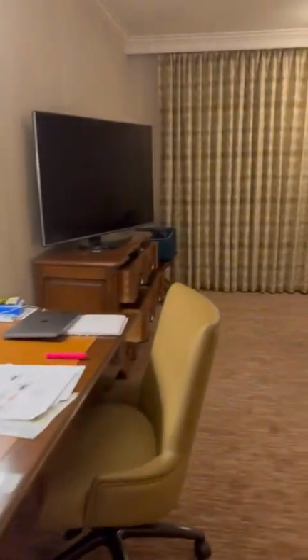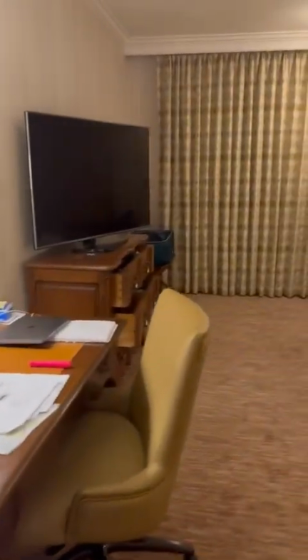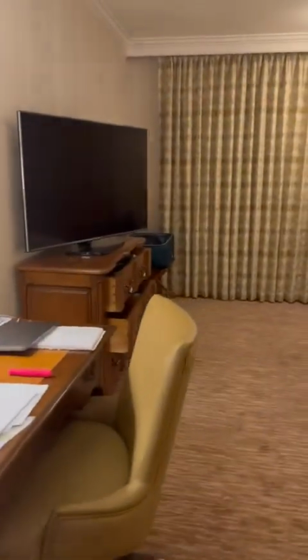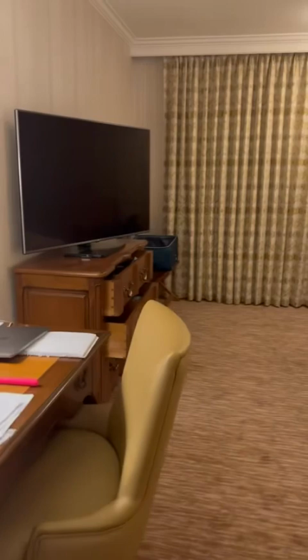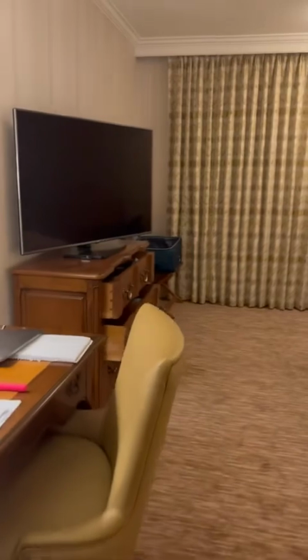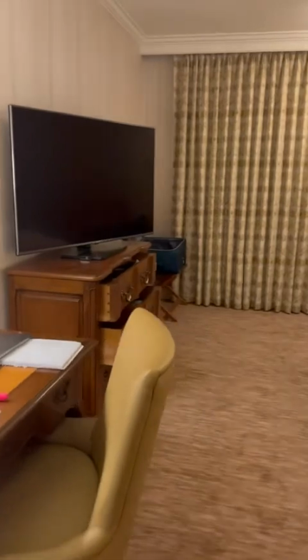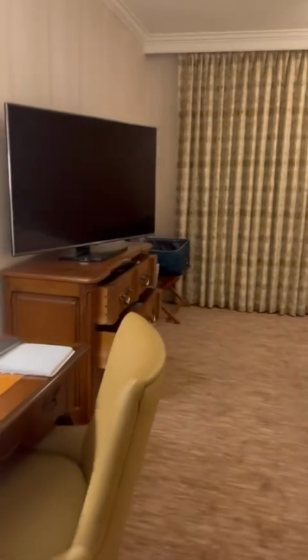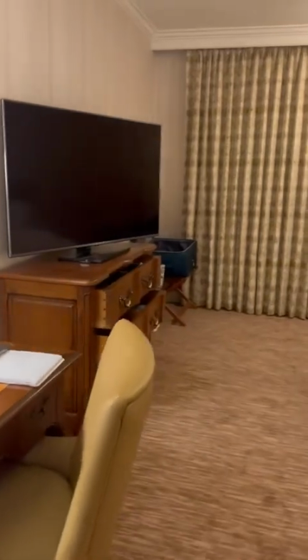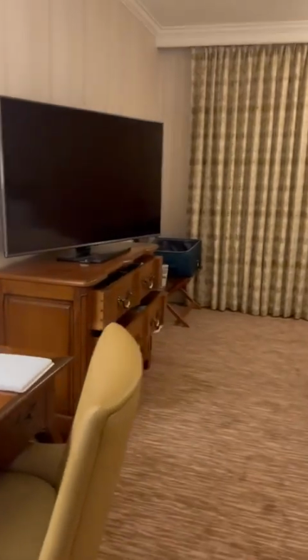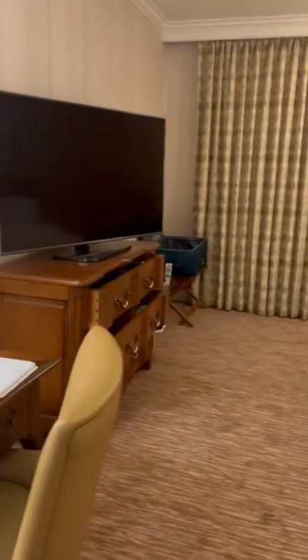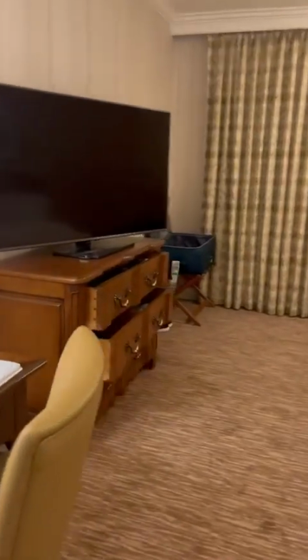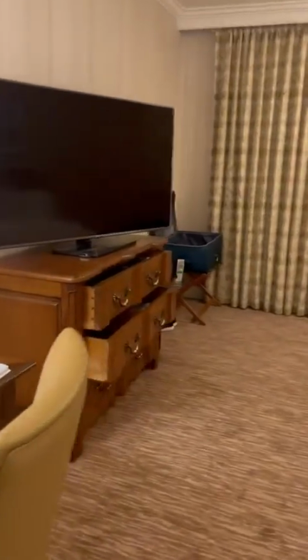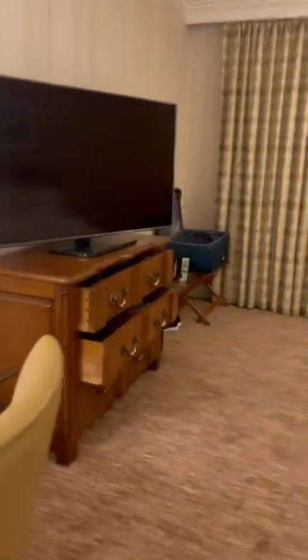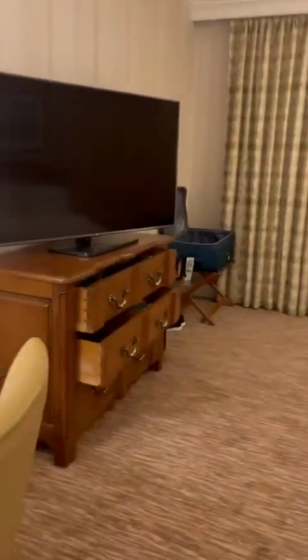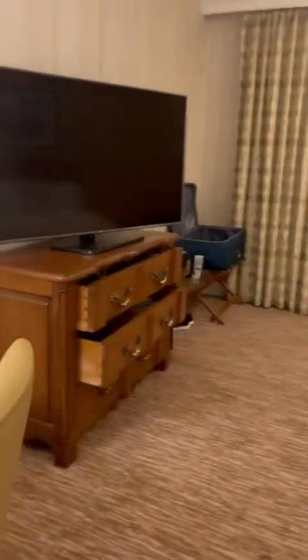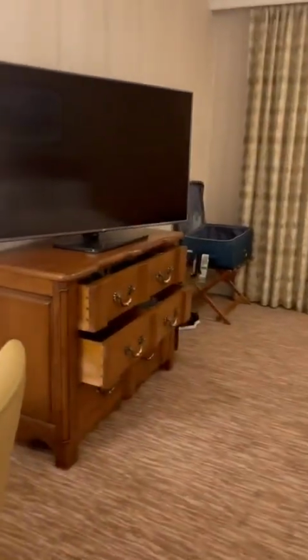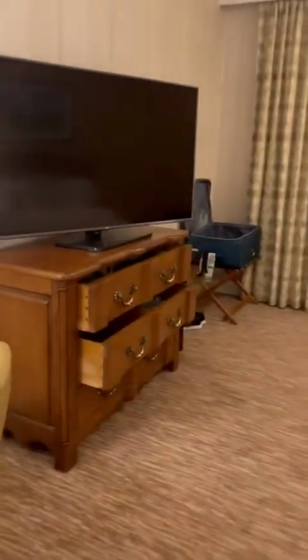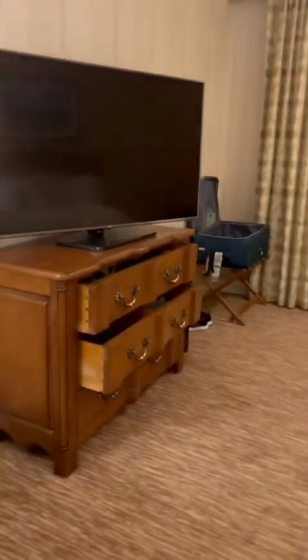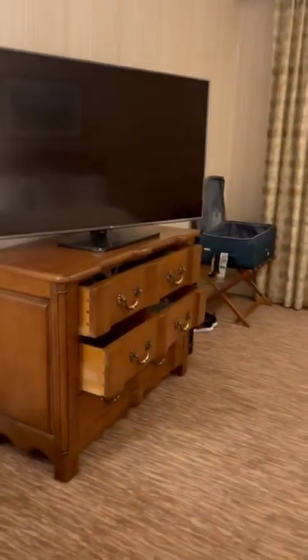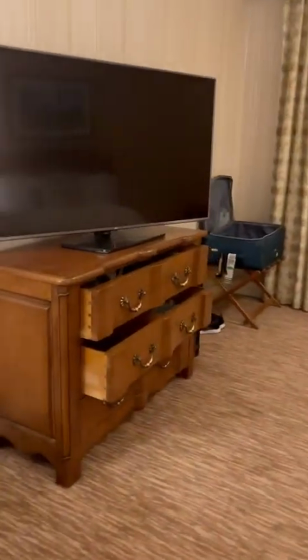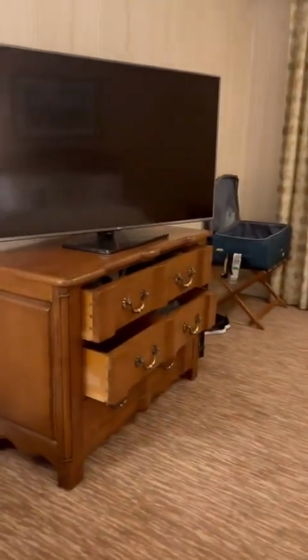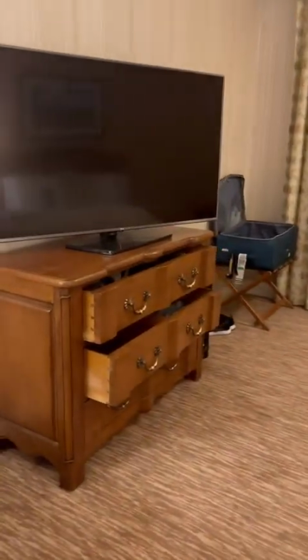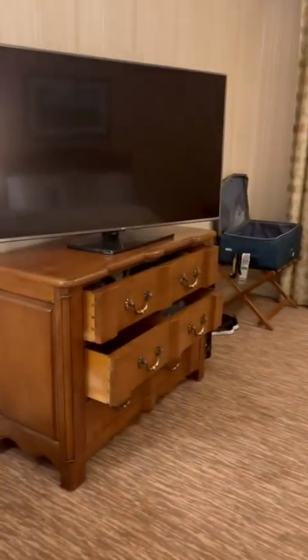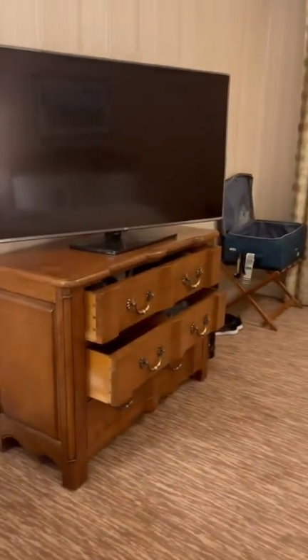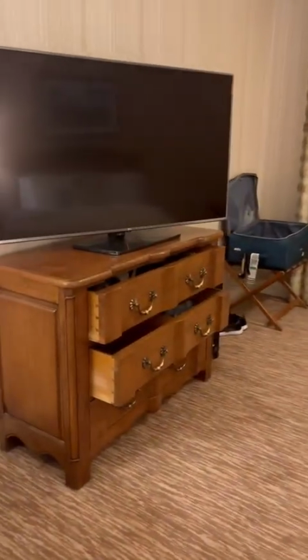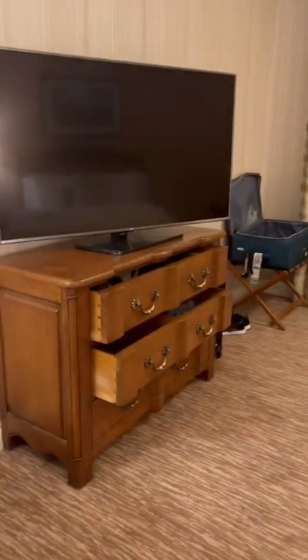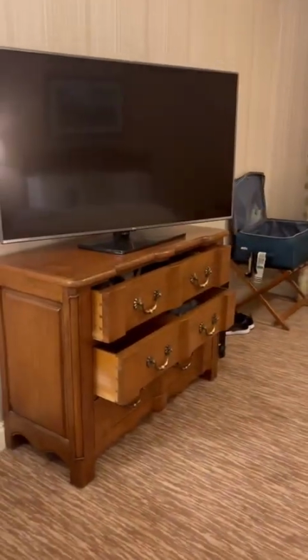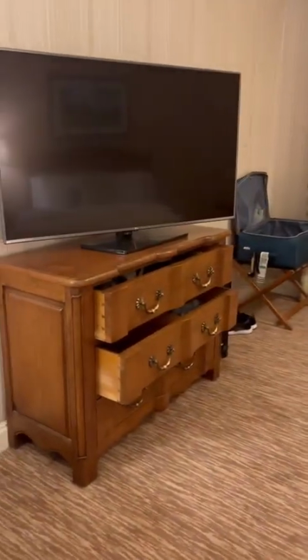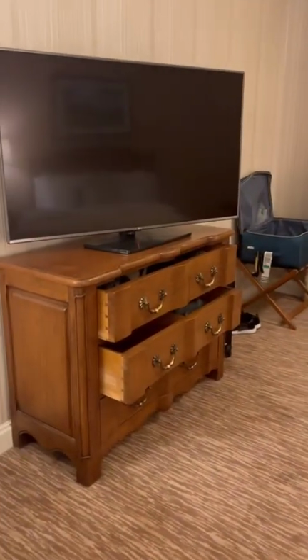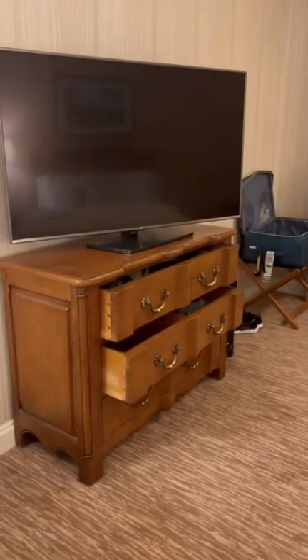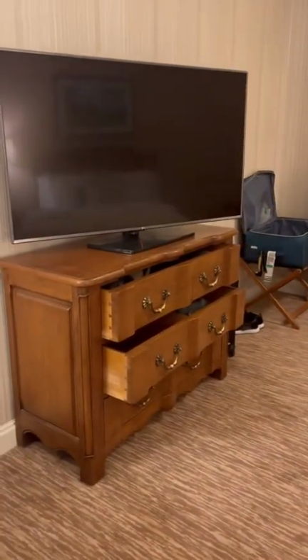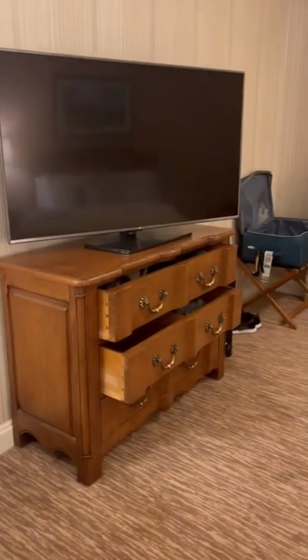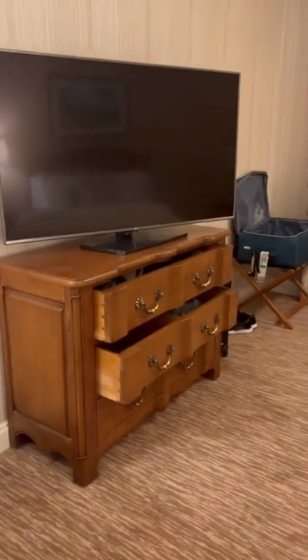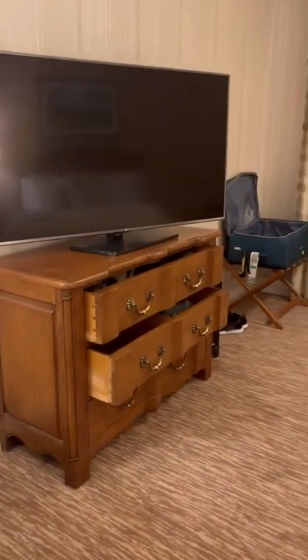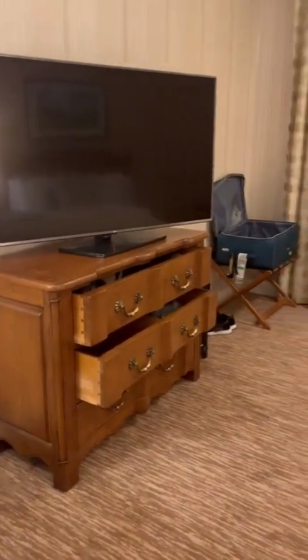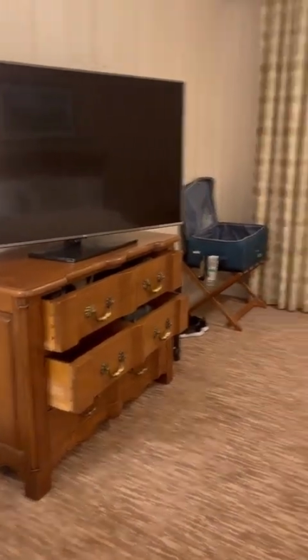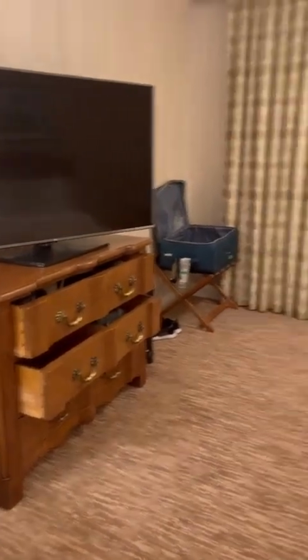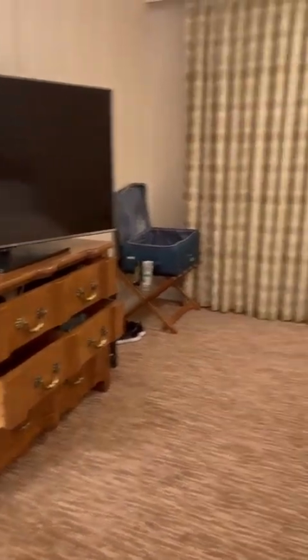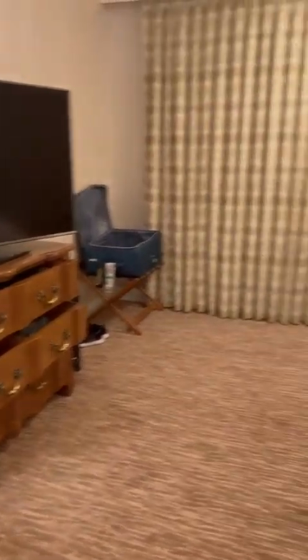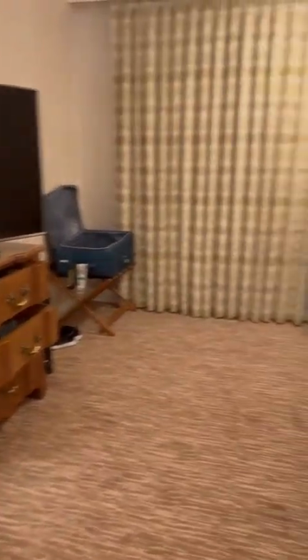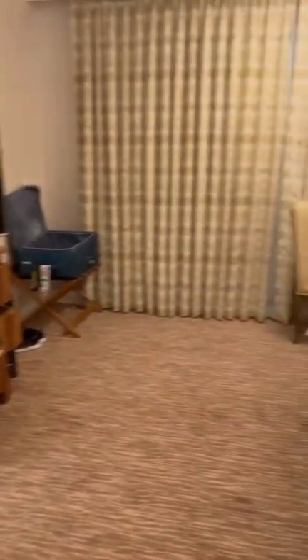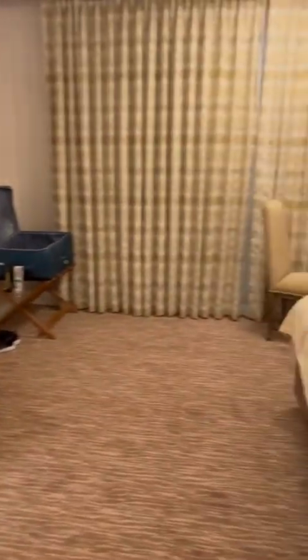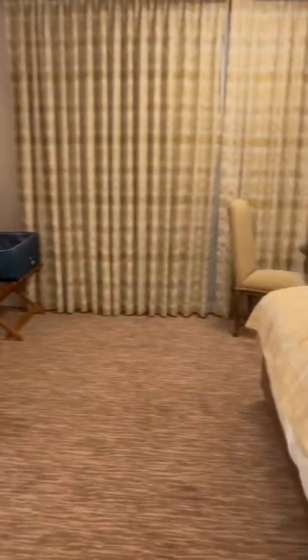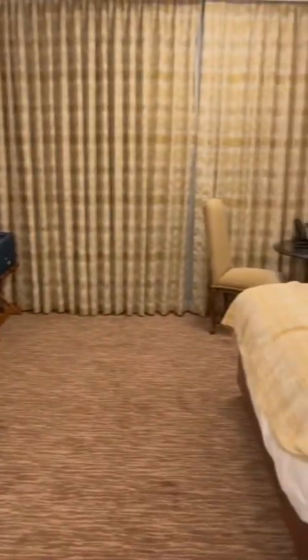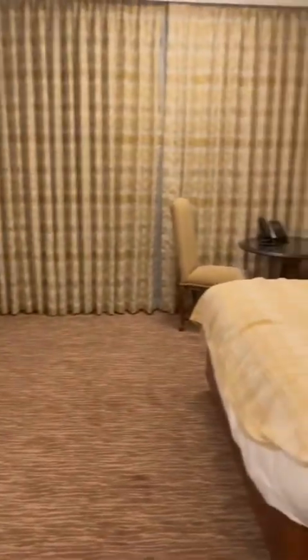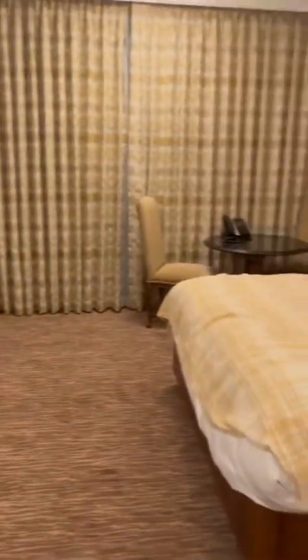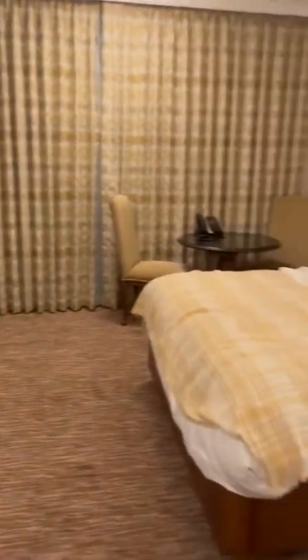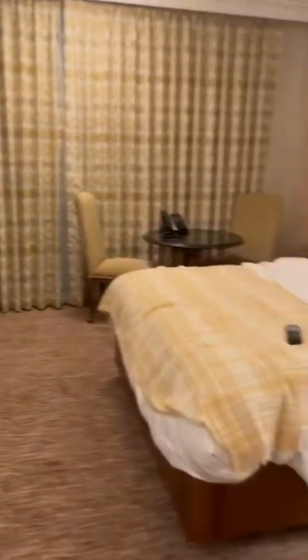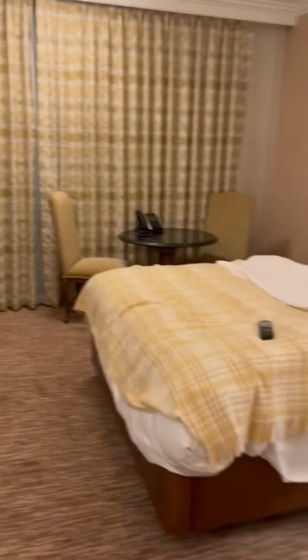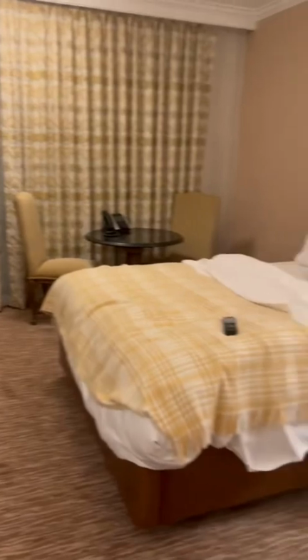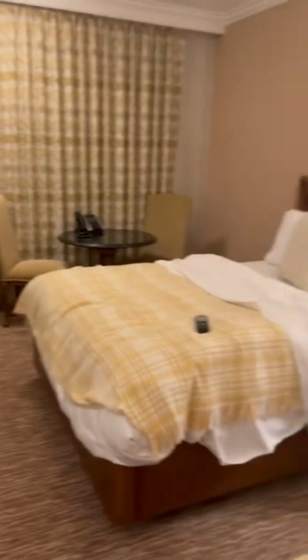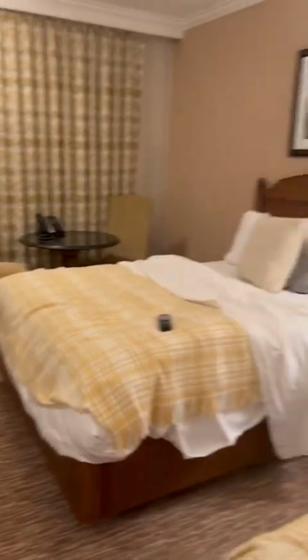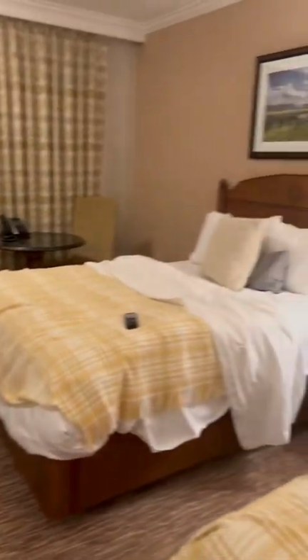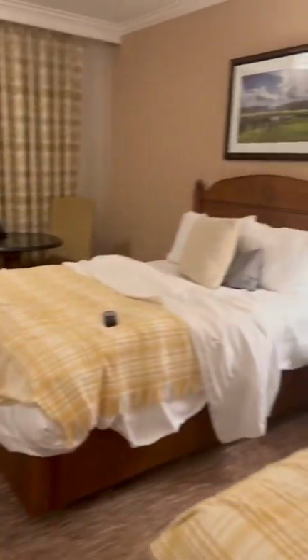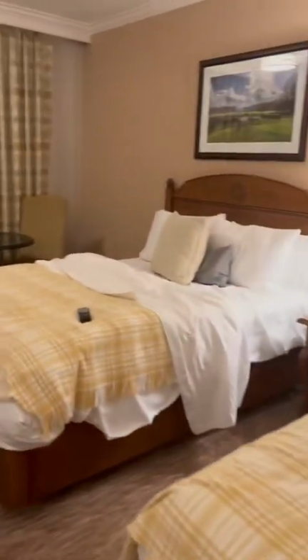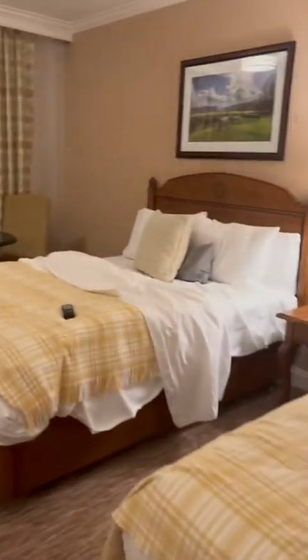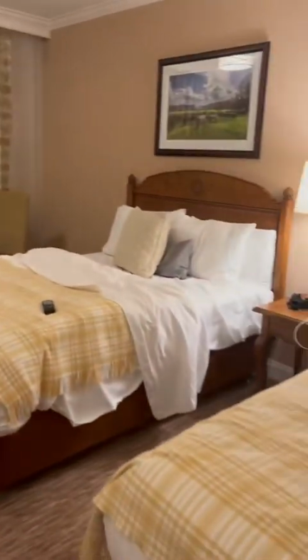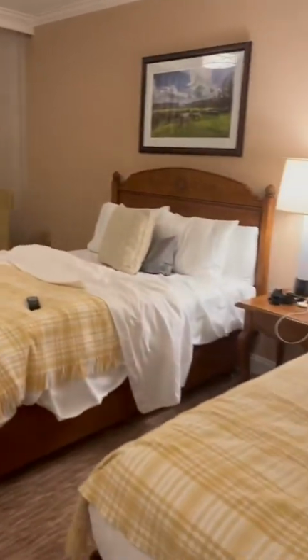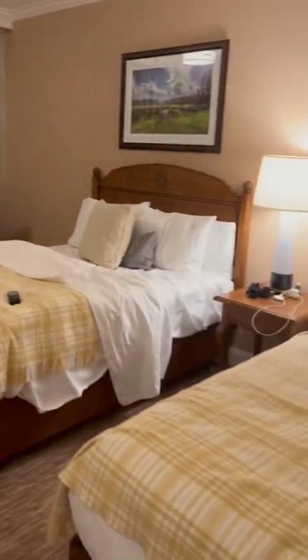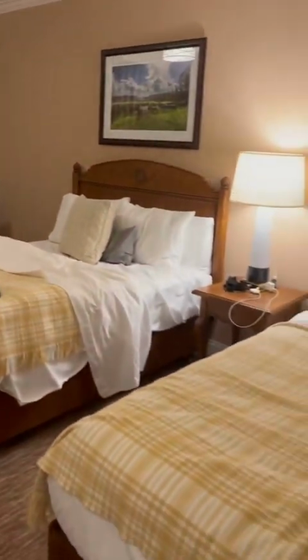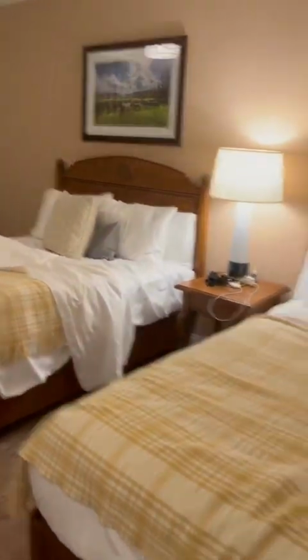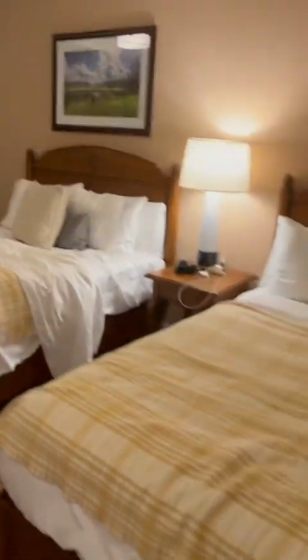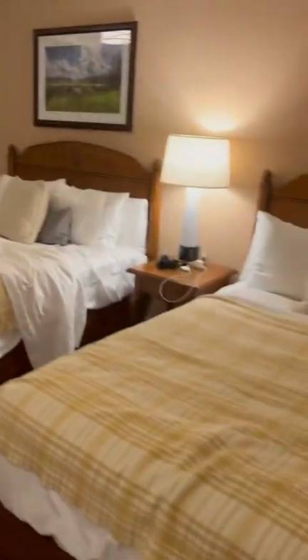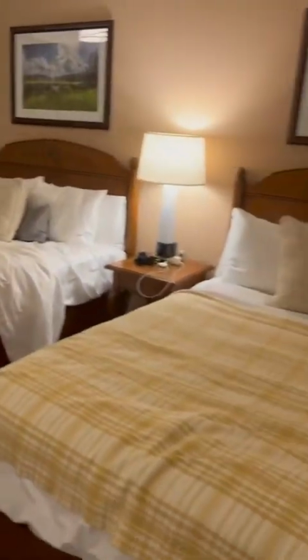You get a dresser with three drawers and you get to share that as well. And here is the bed that you're going to be sharing.